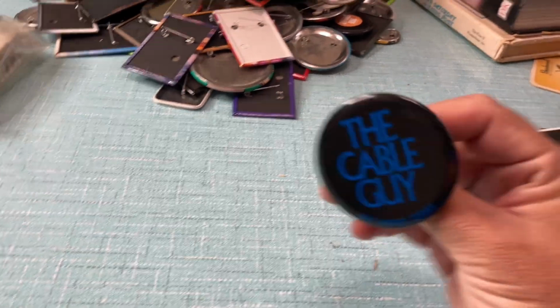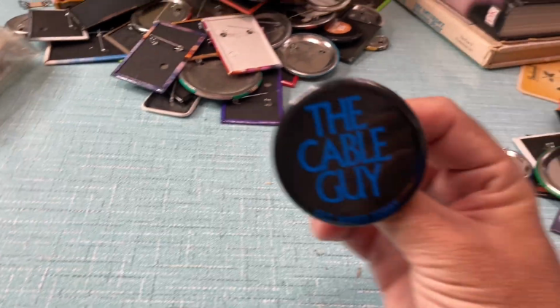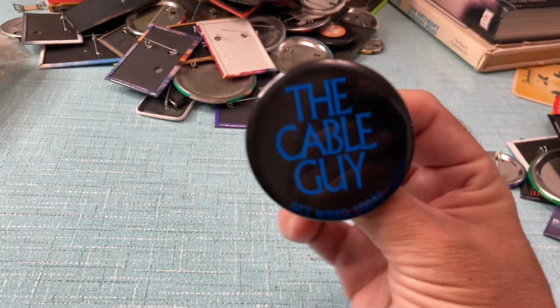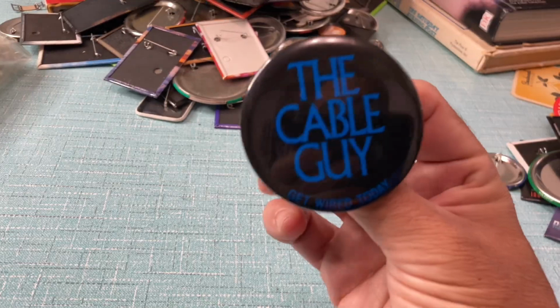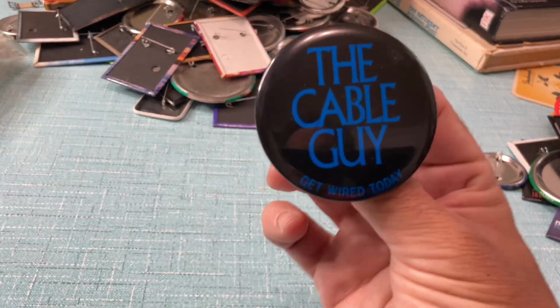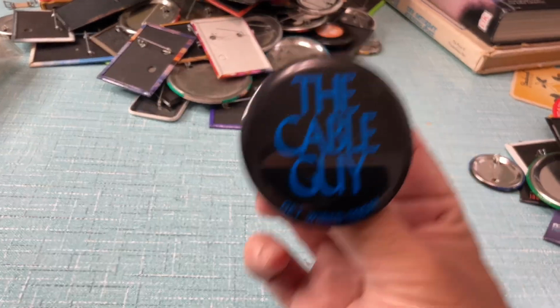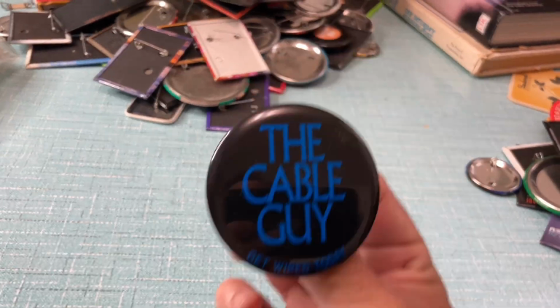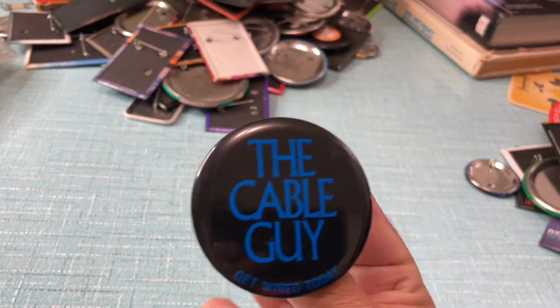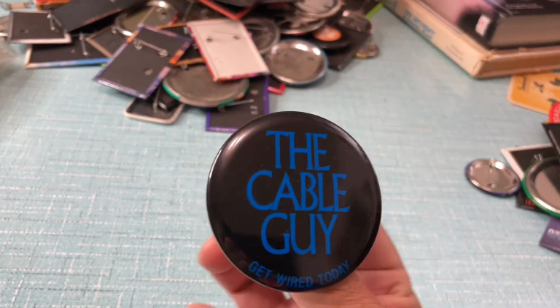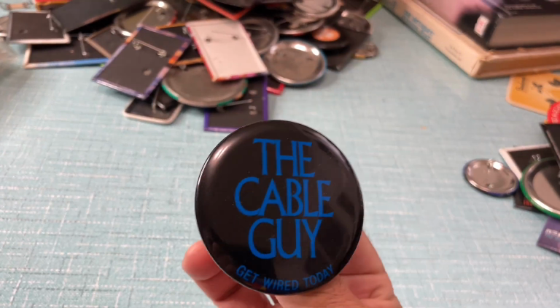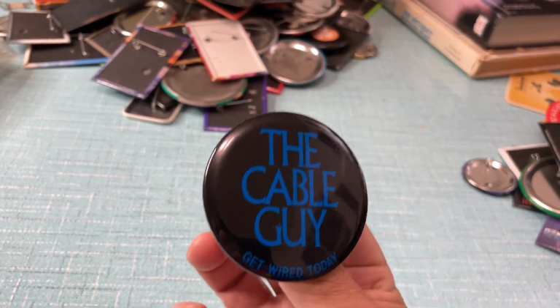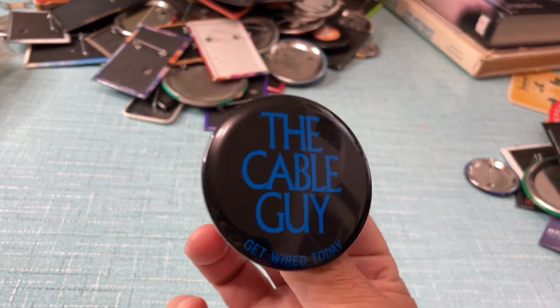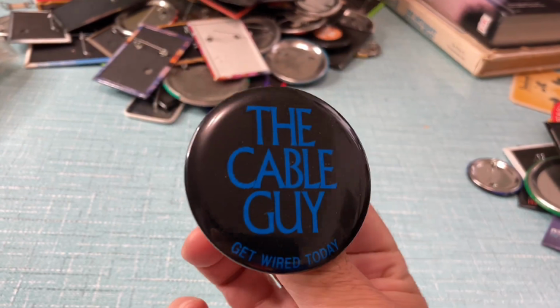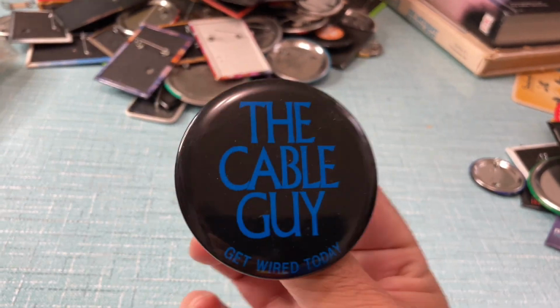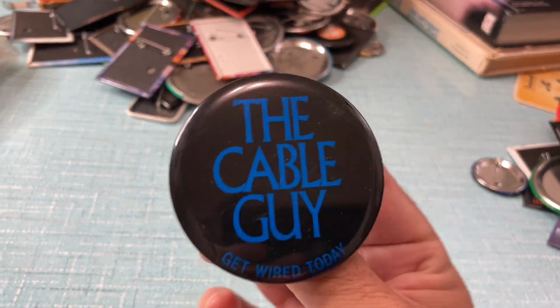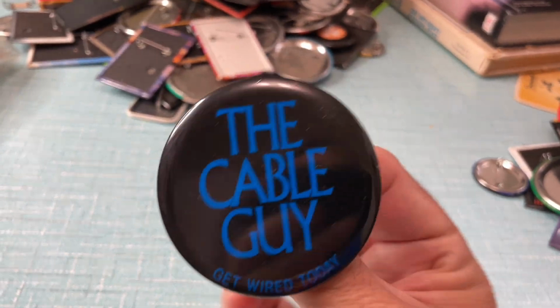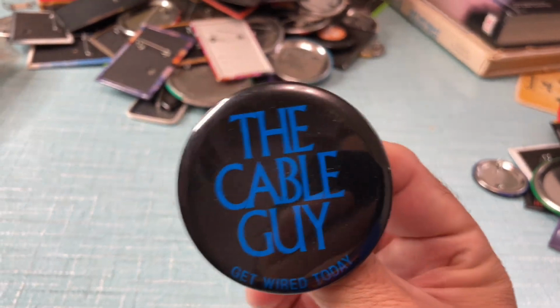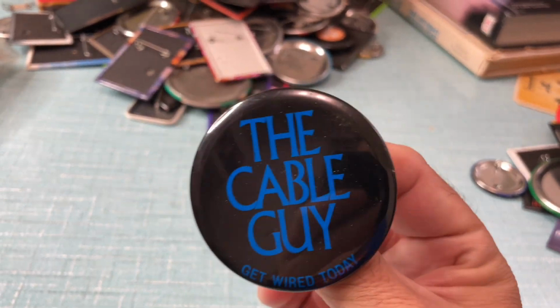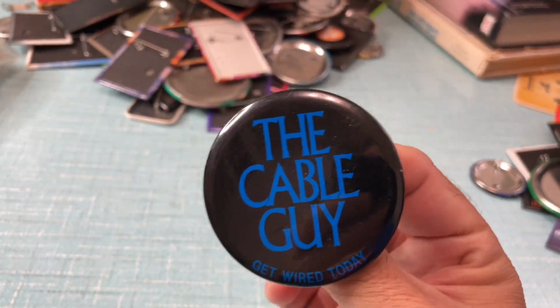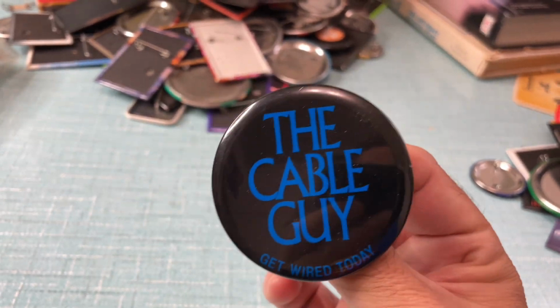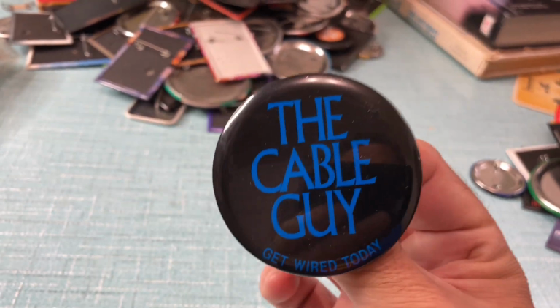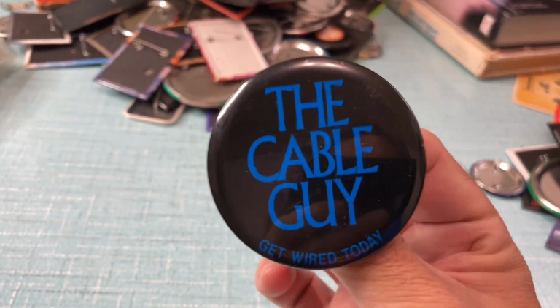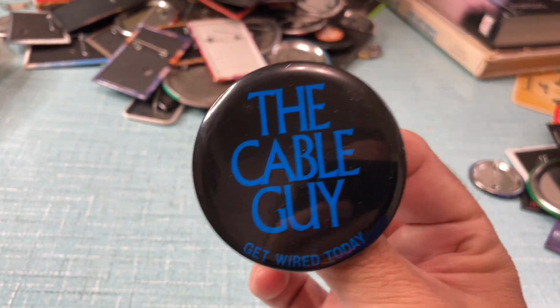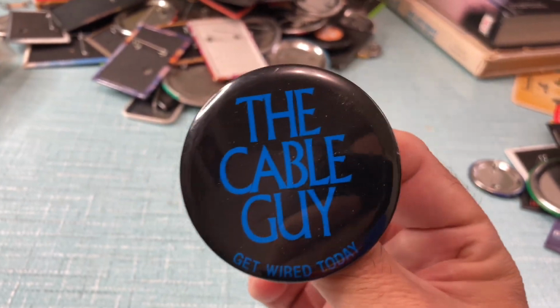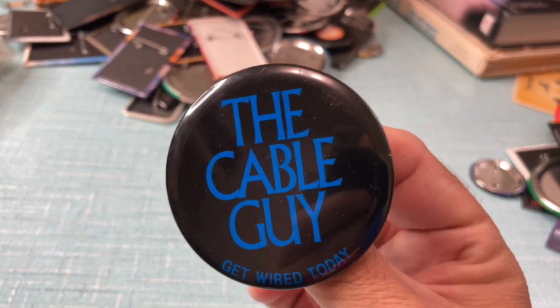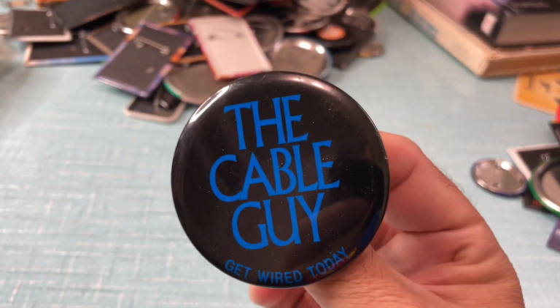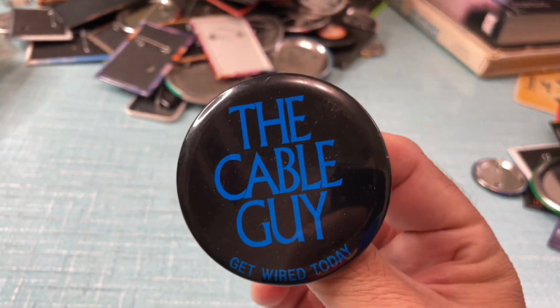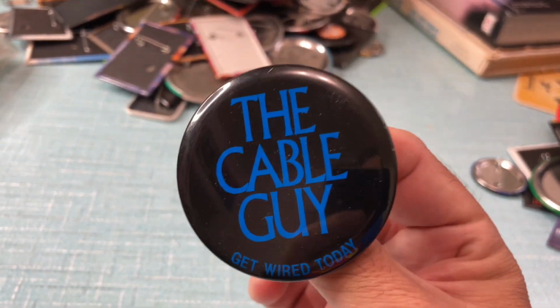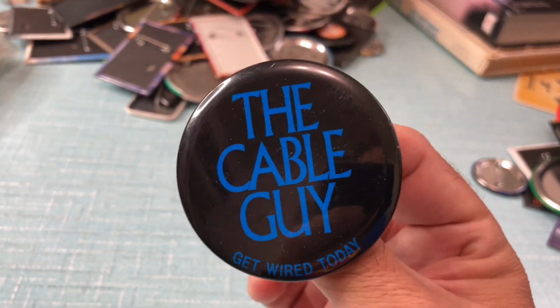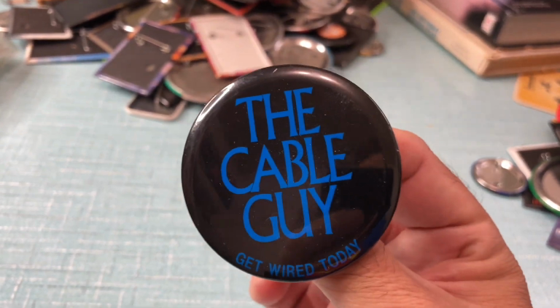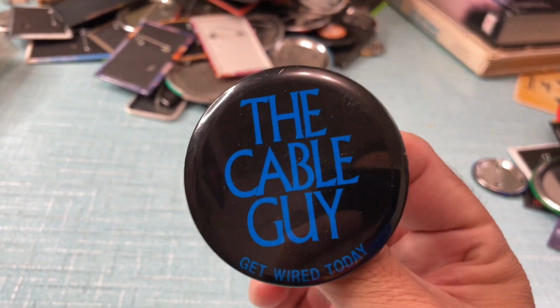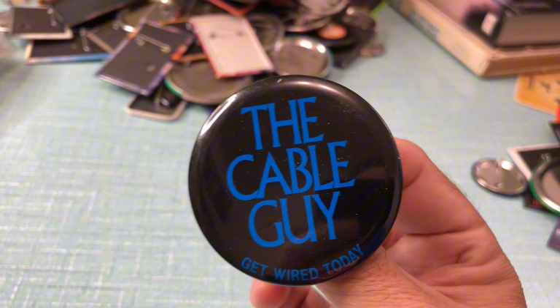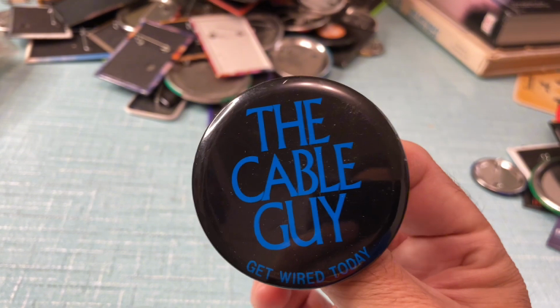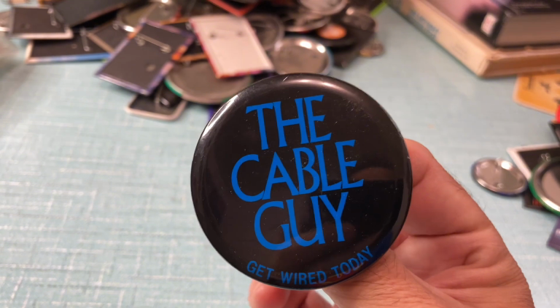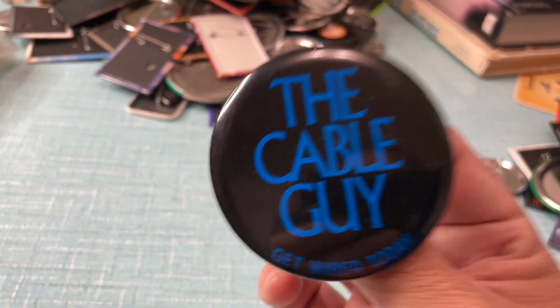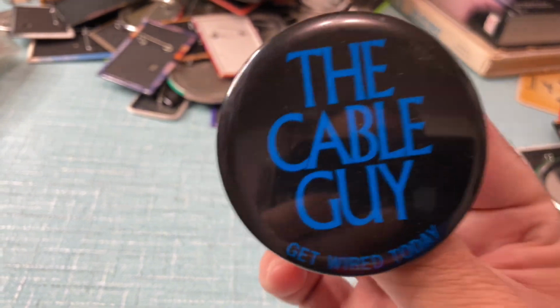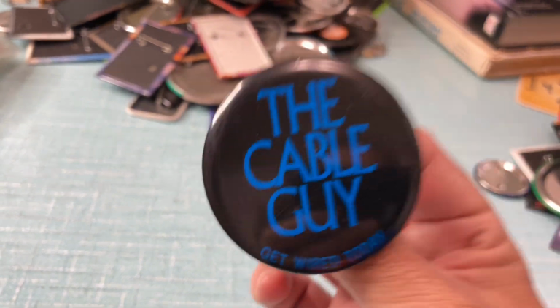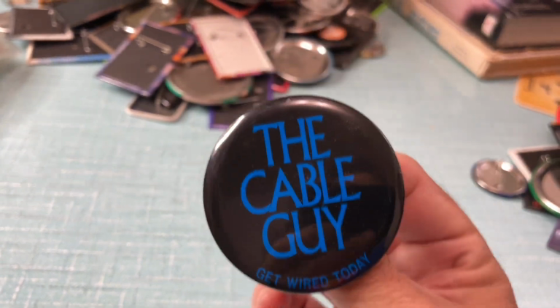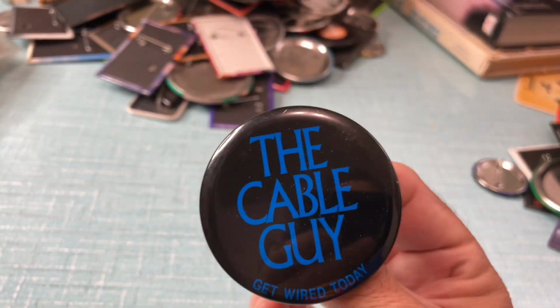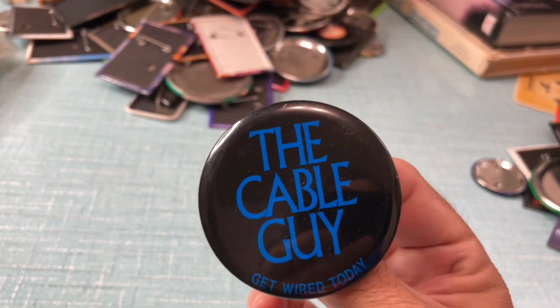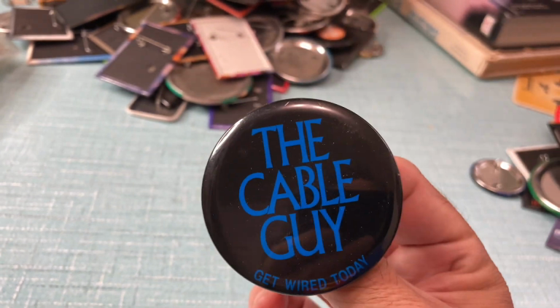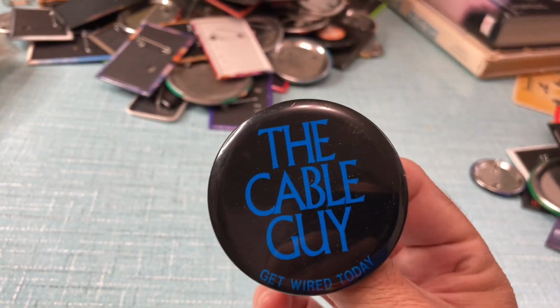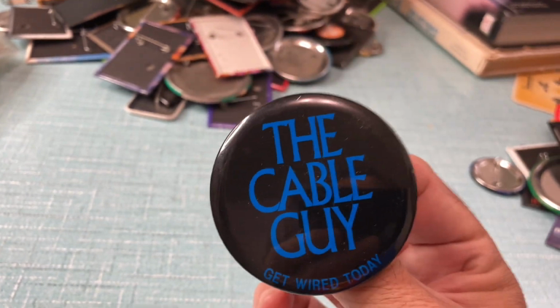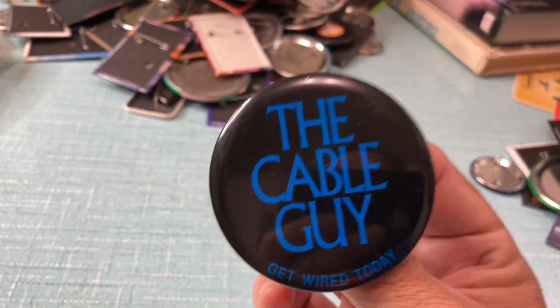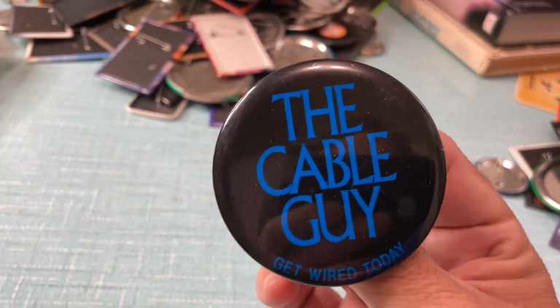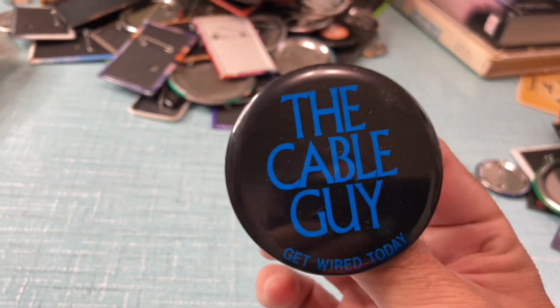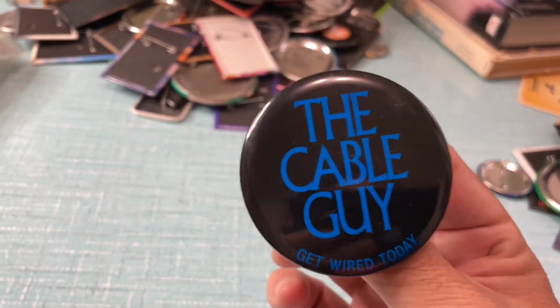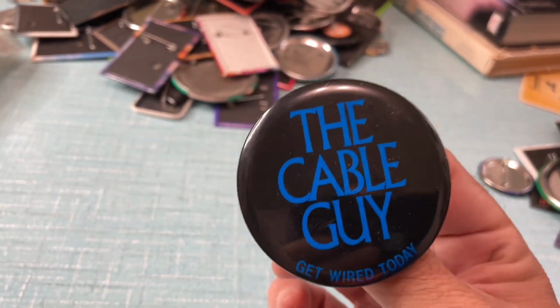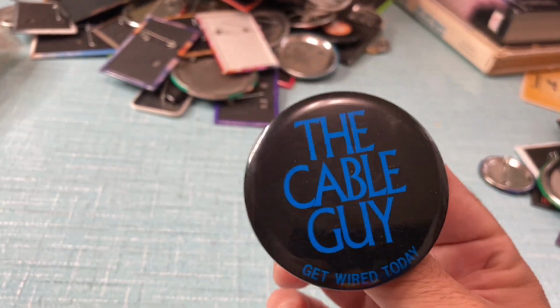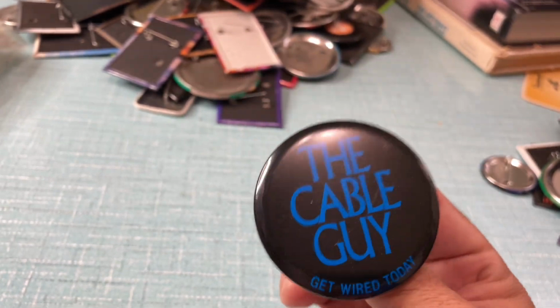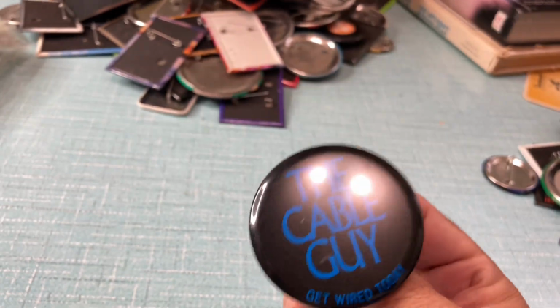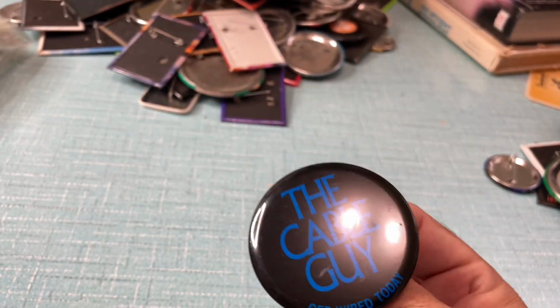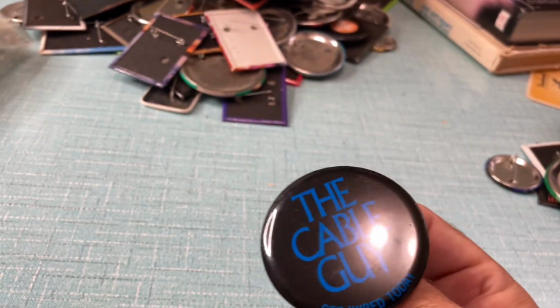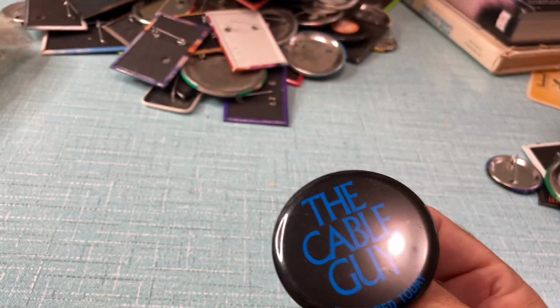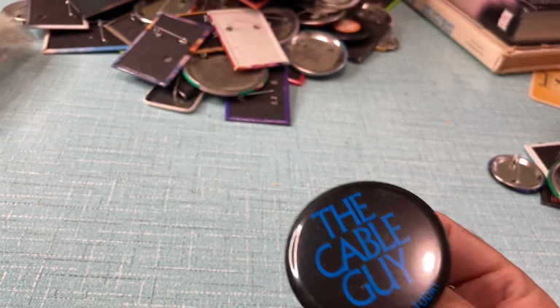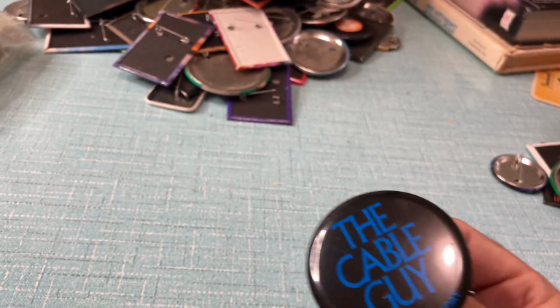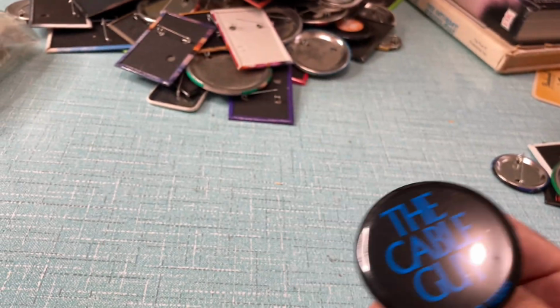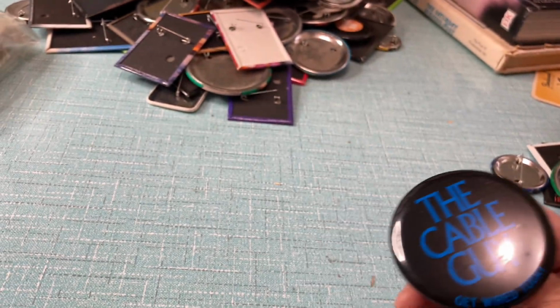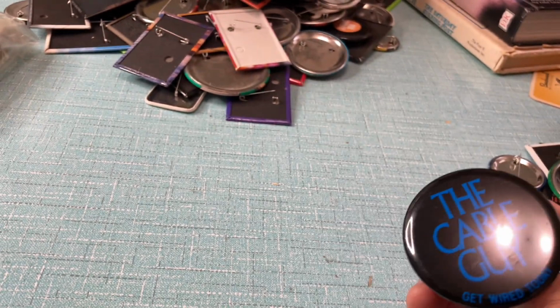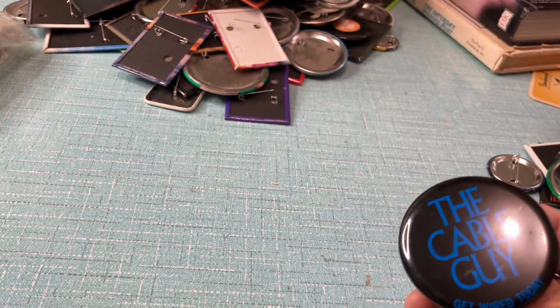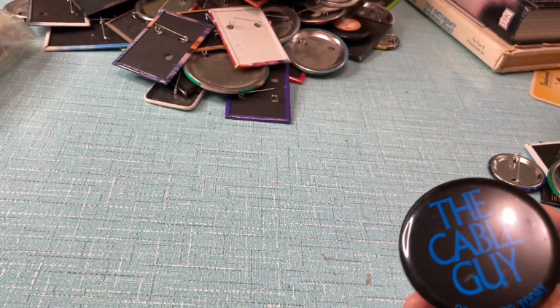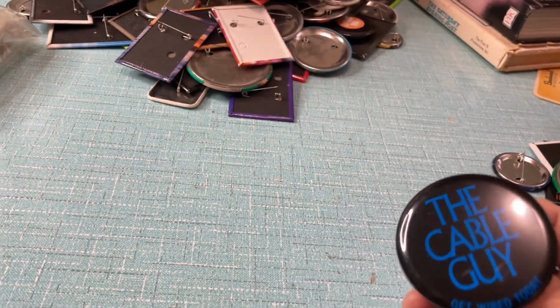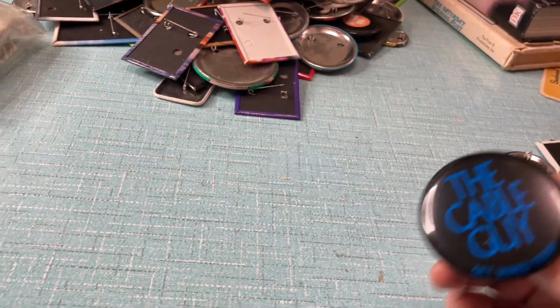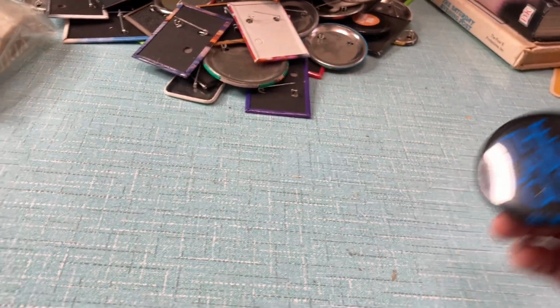I actually worked at the movie premiere for this. It was pretty cool. Maybe one day I'll tell the story about that.